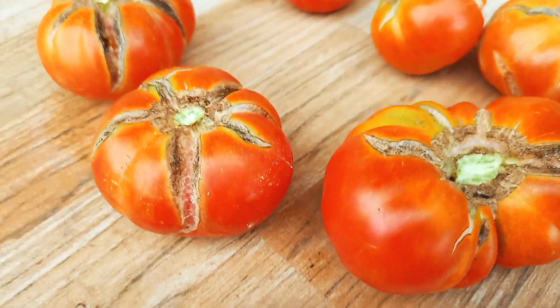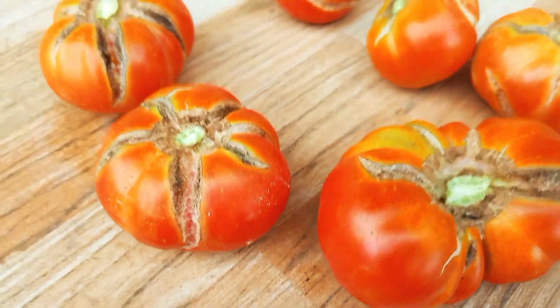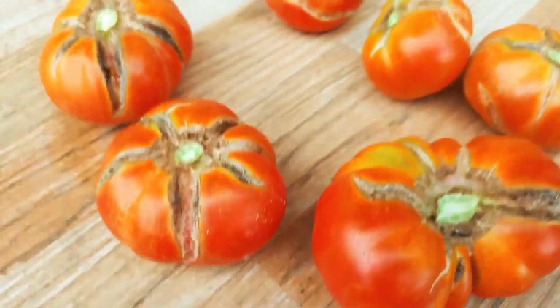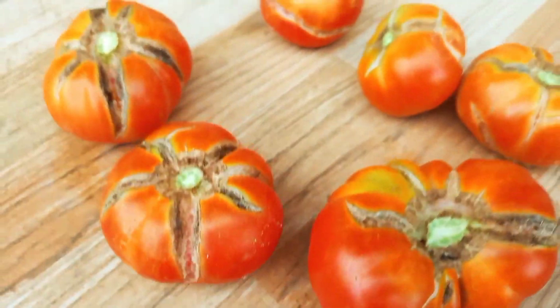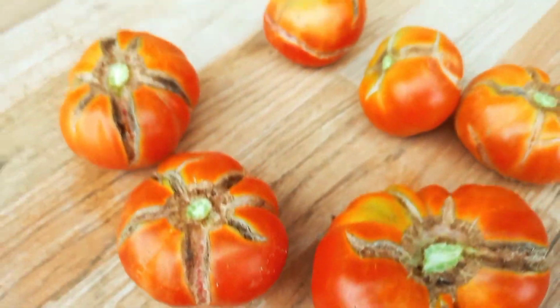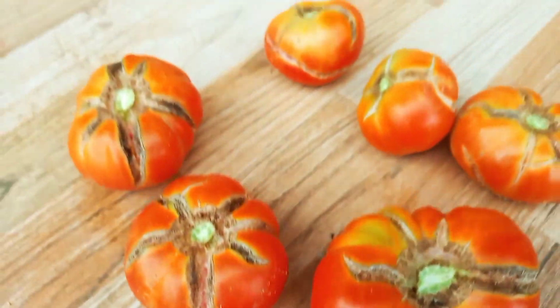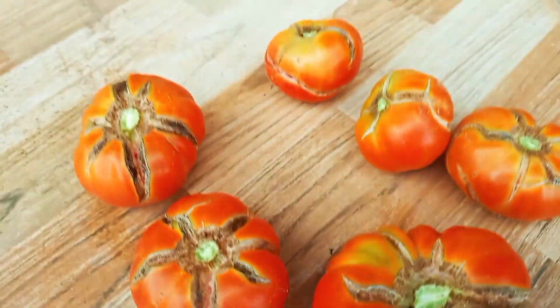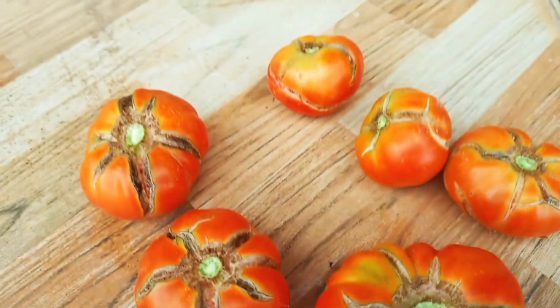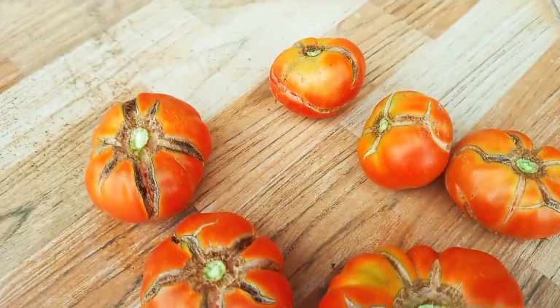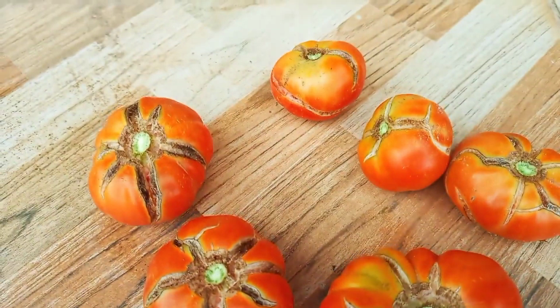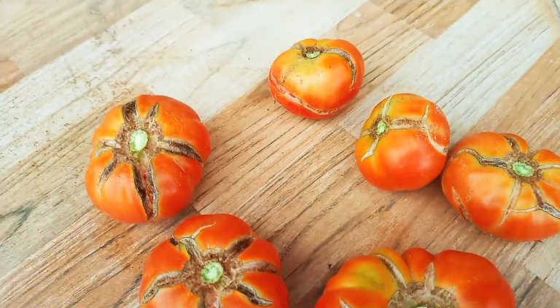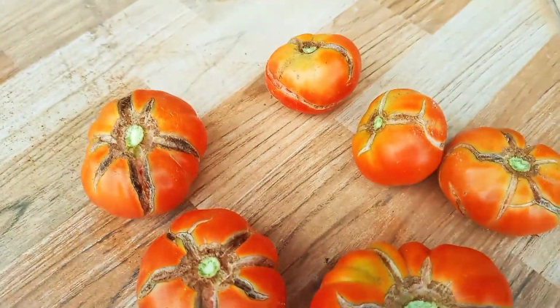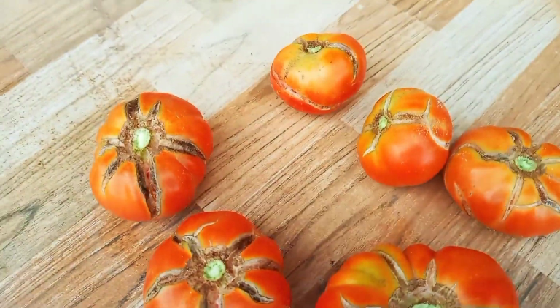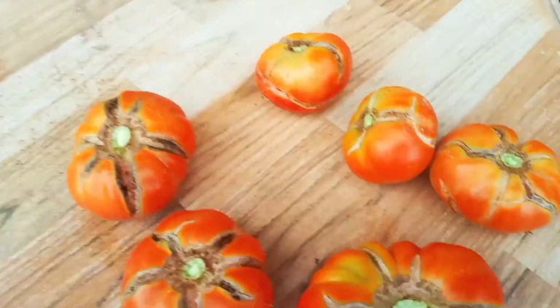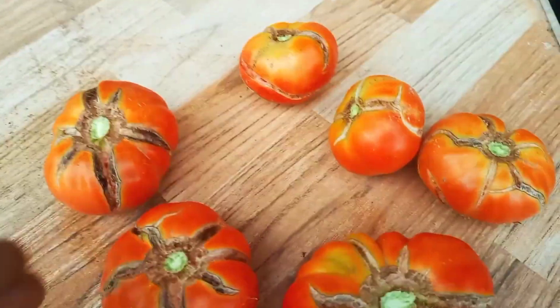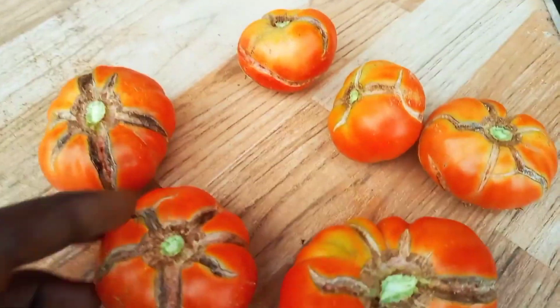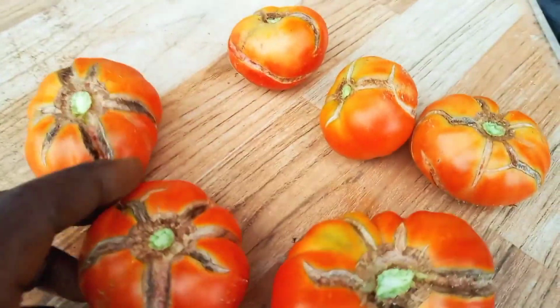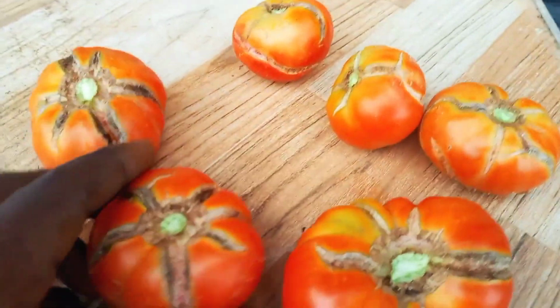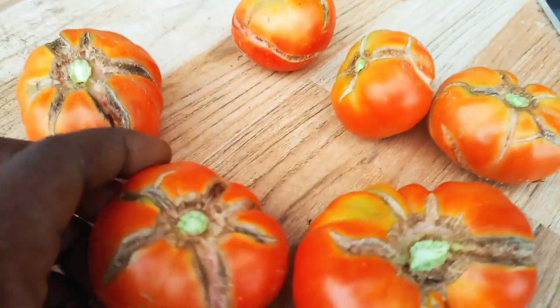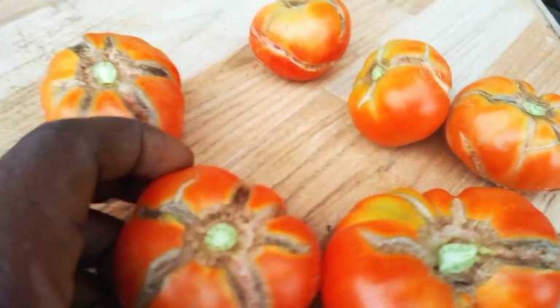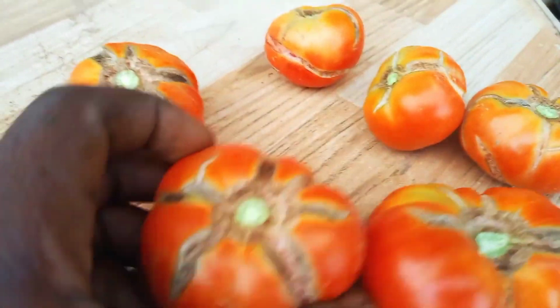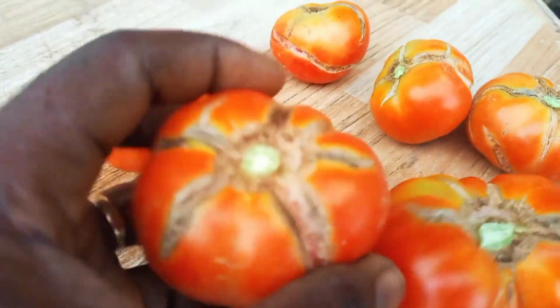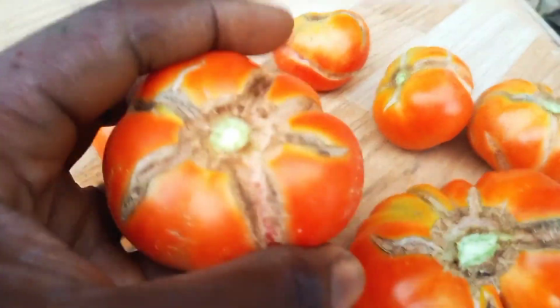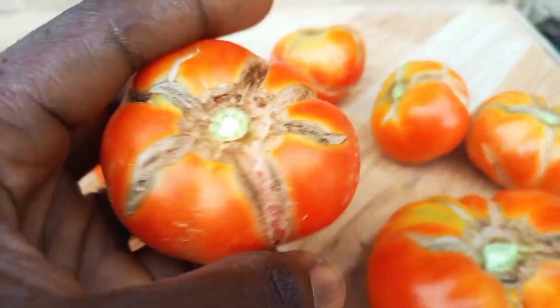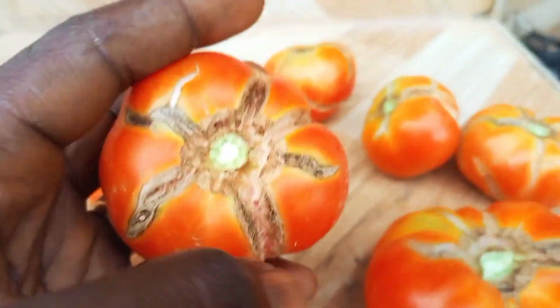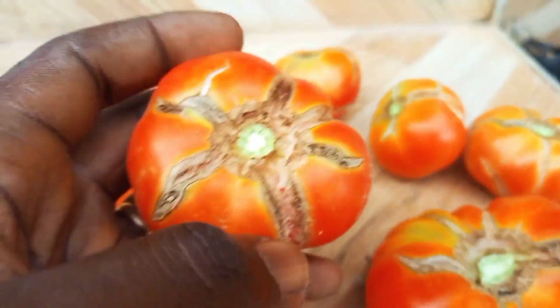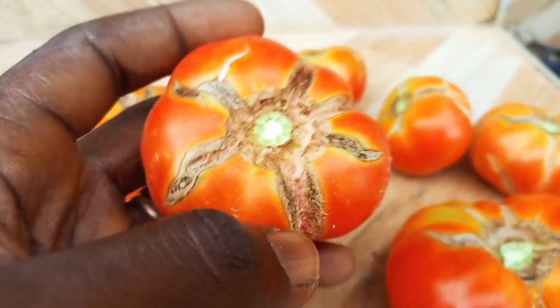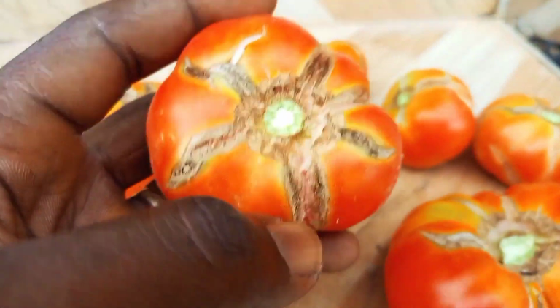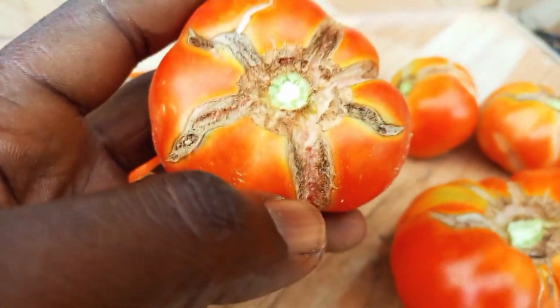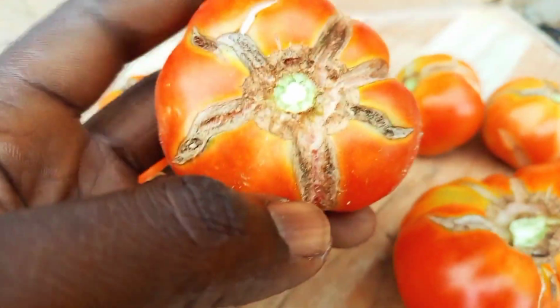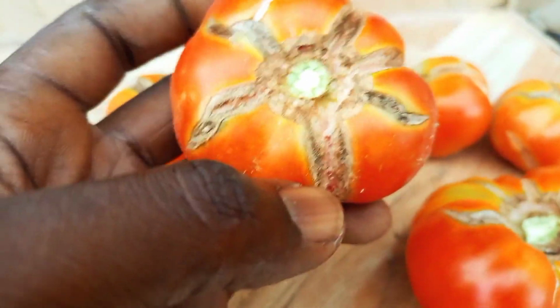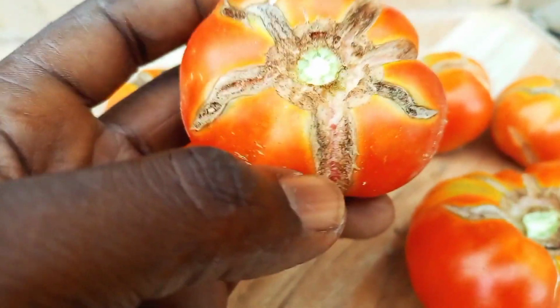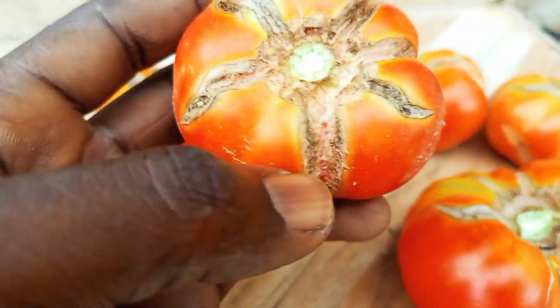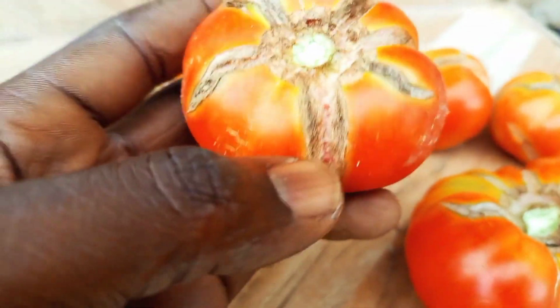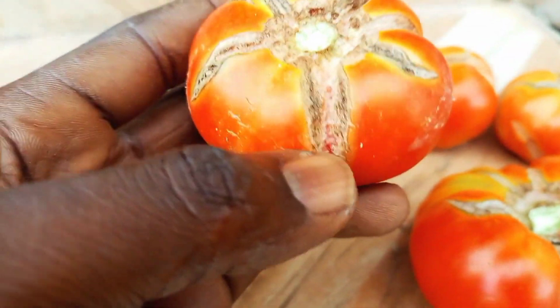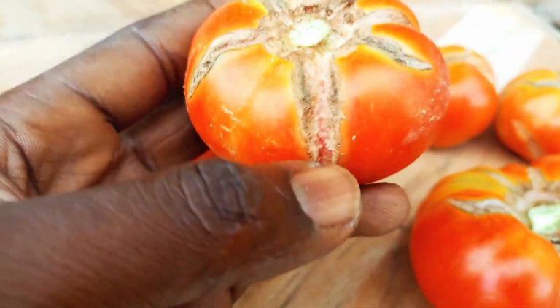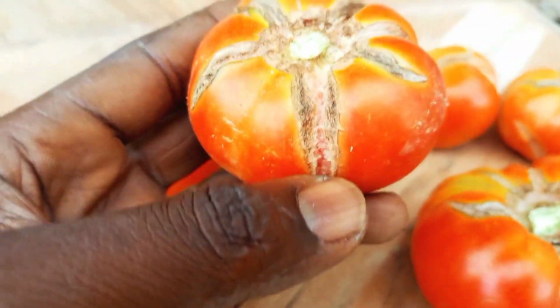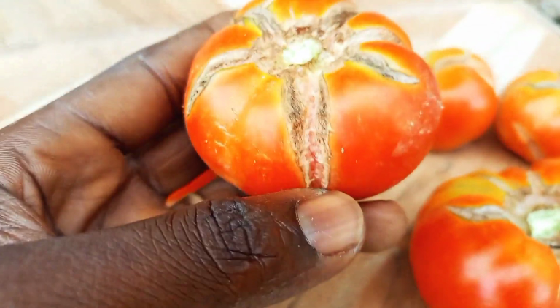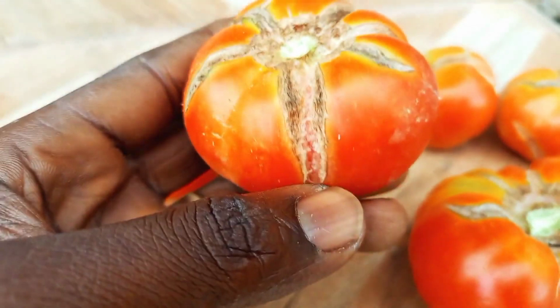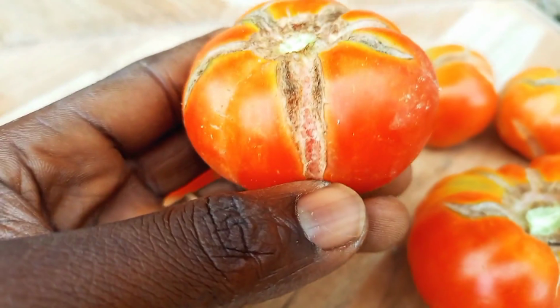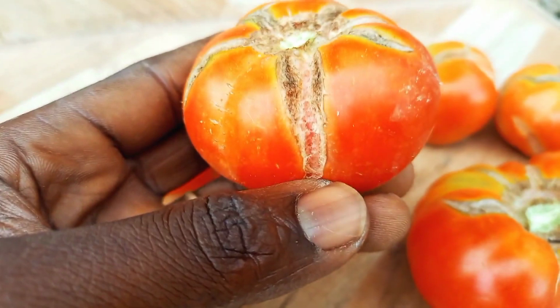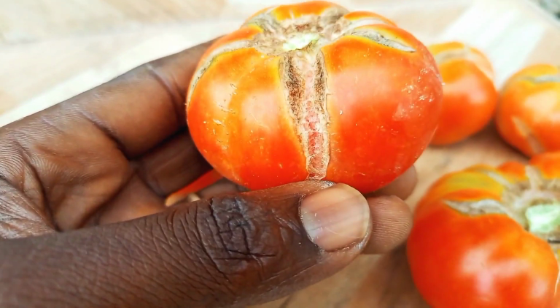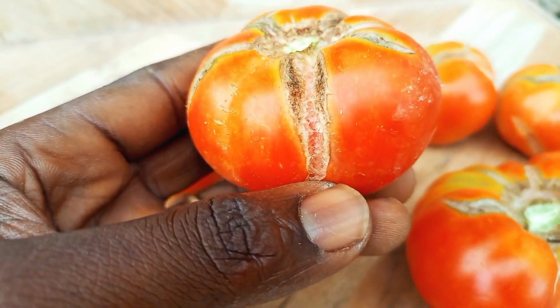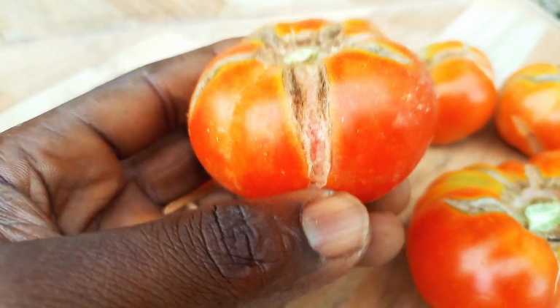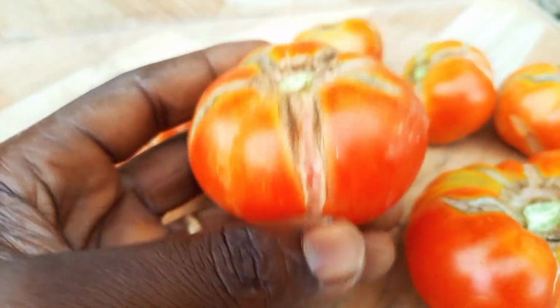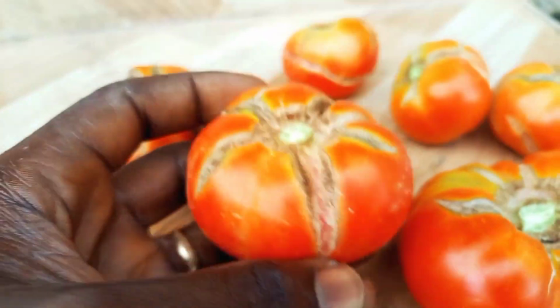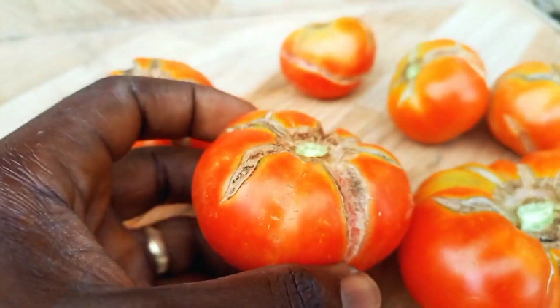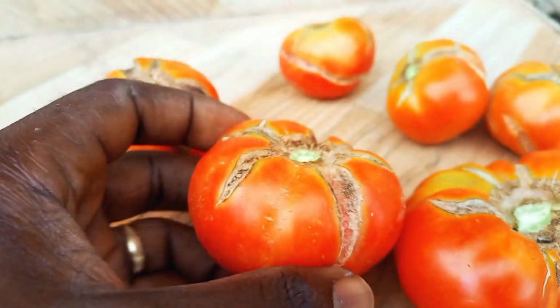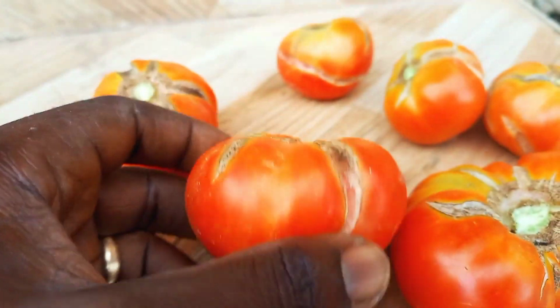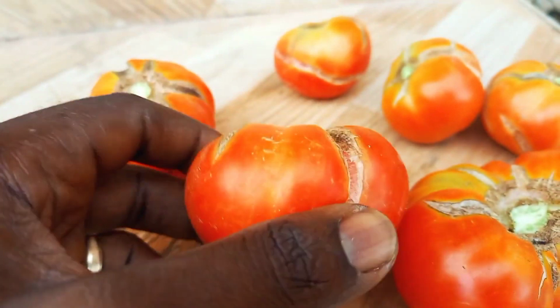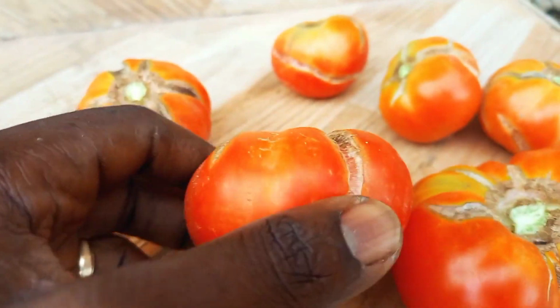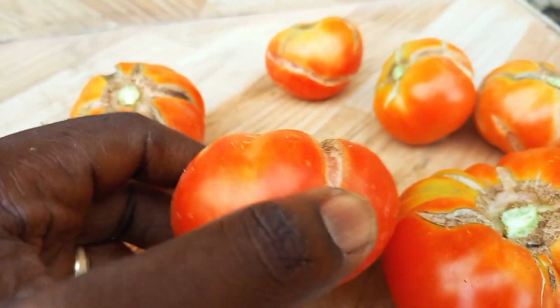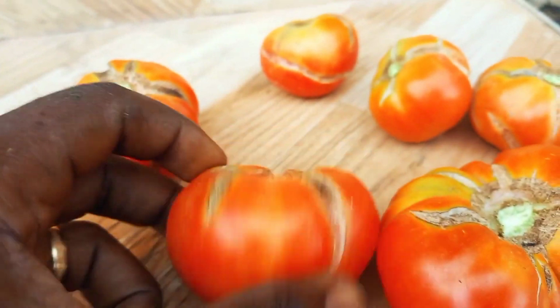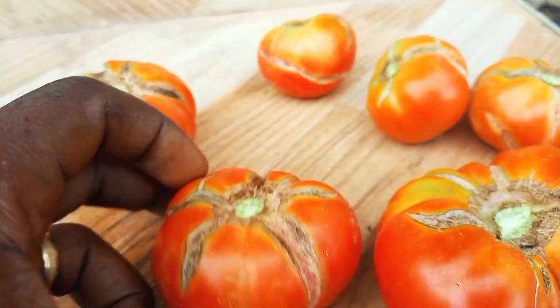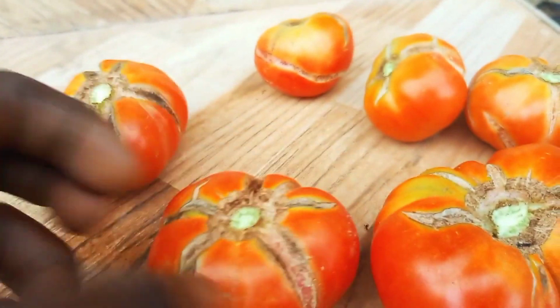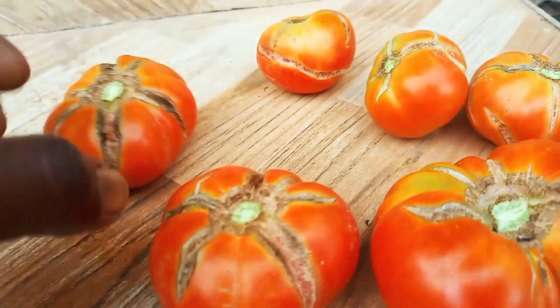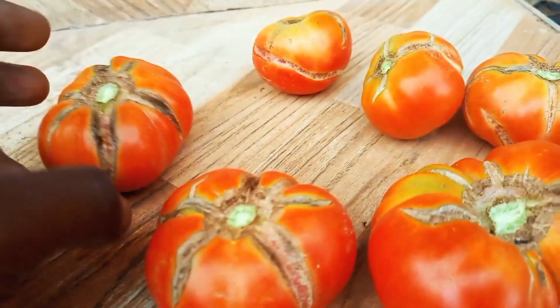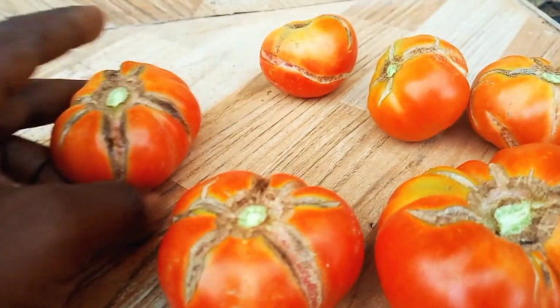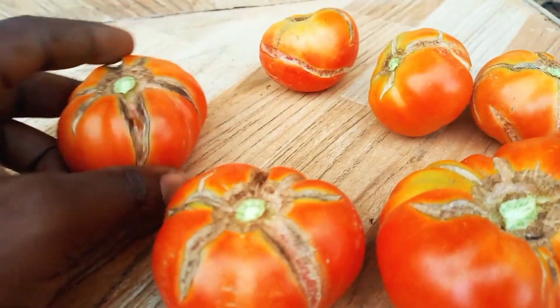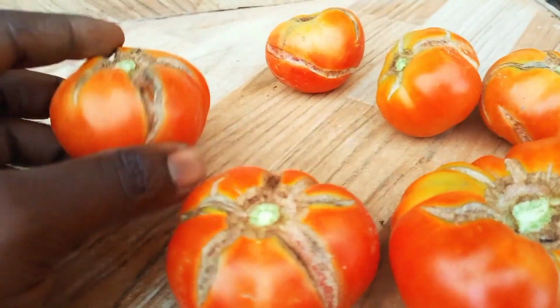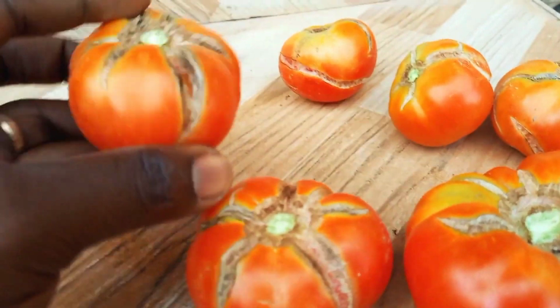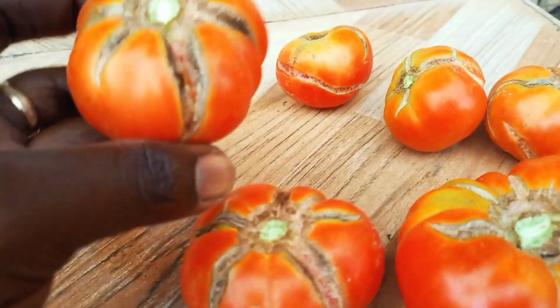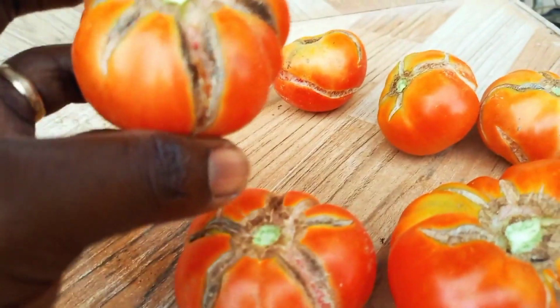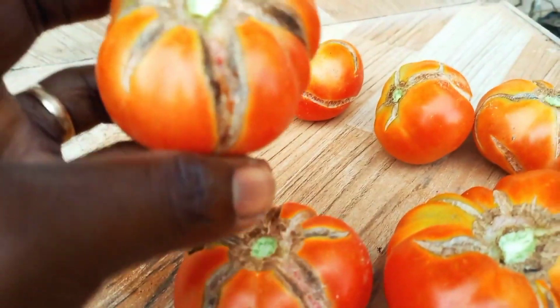Hi friends. In this video, I'll answer the question: why do tomato fruits crack, and how you can prevent this in your garden.